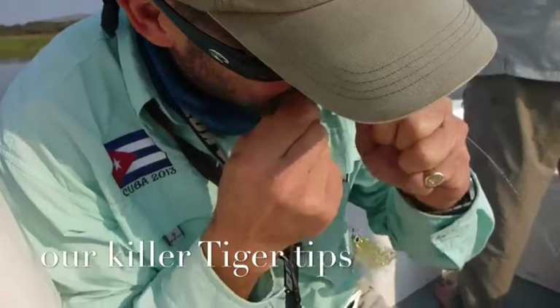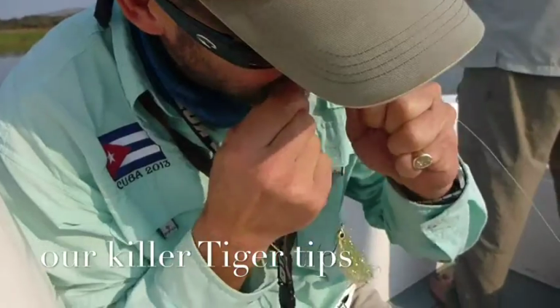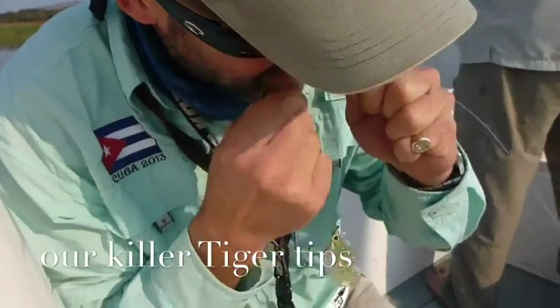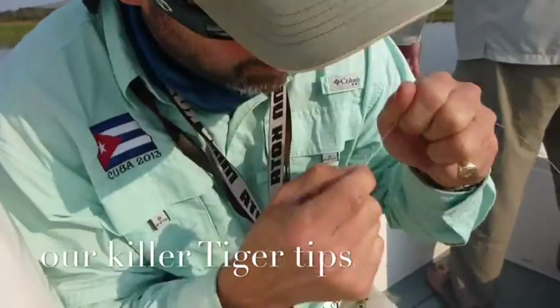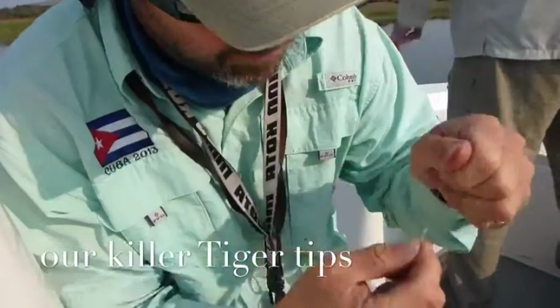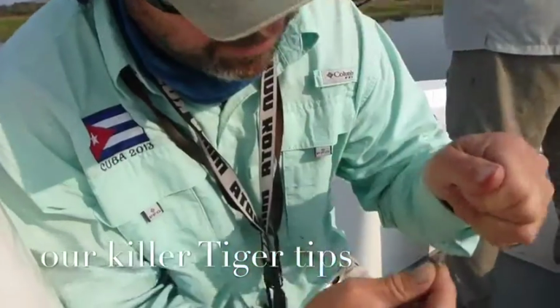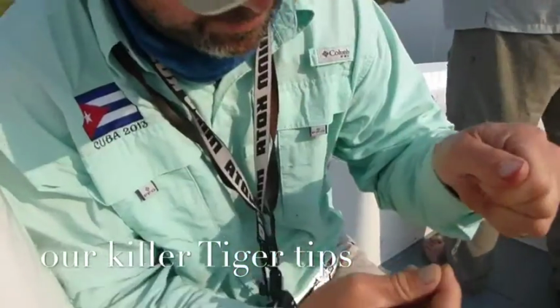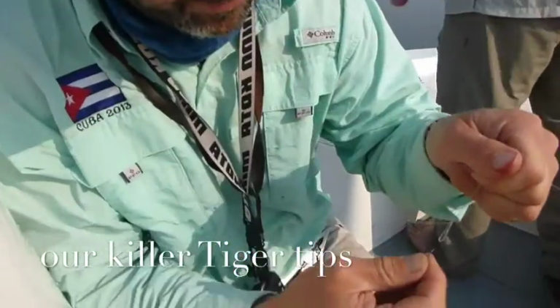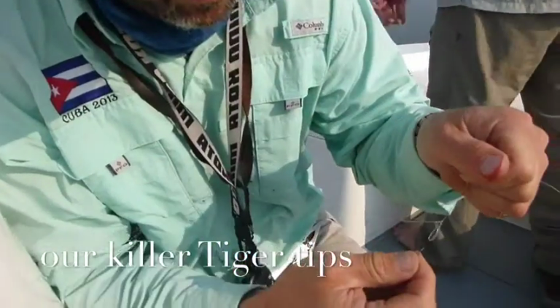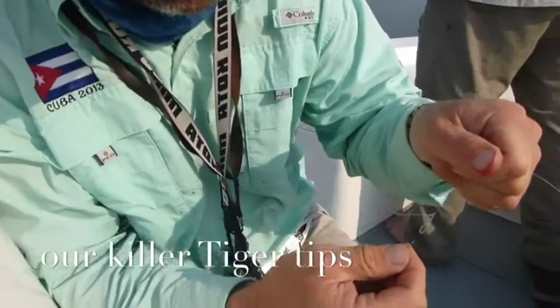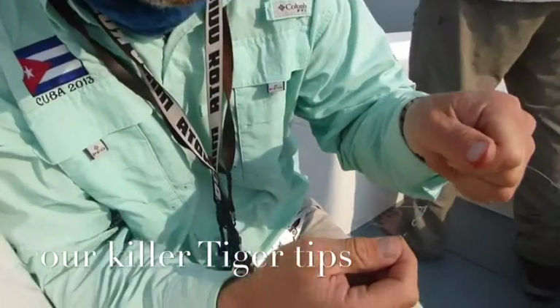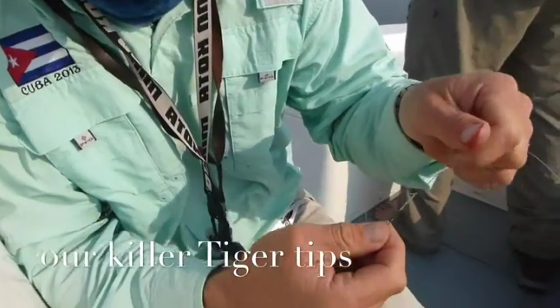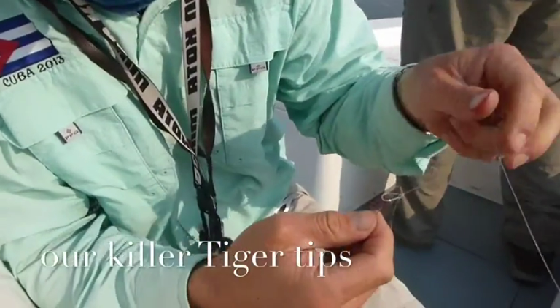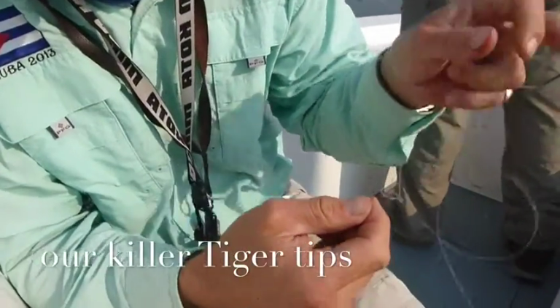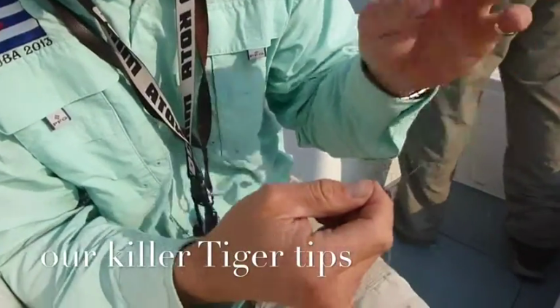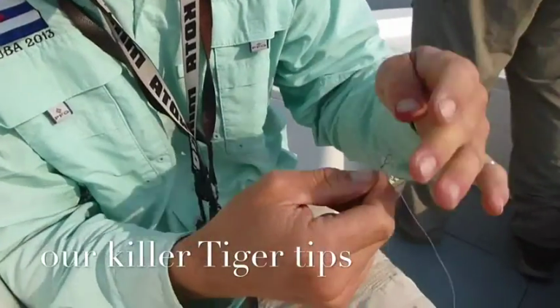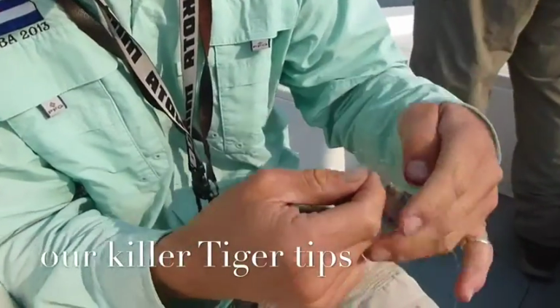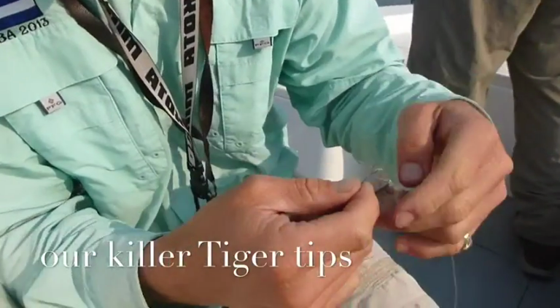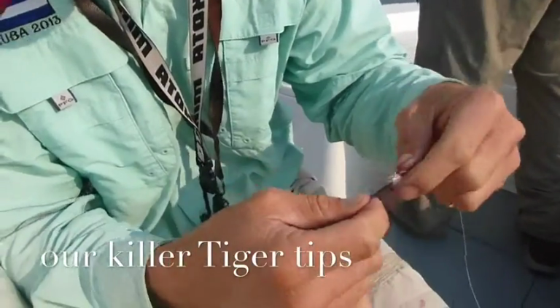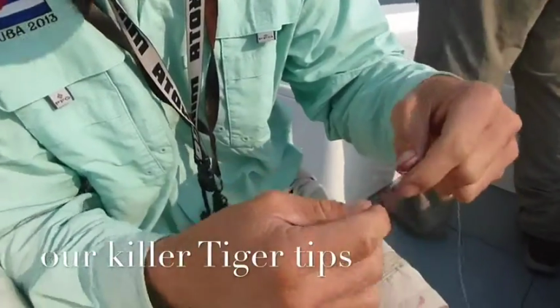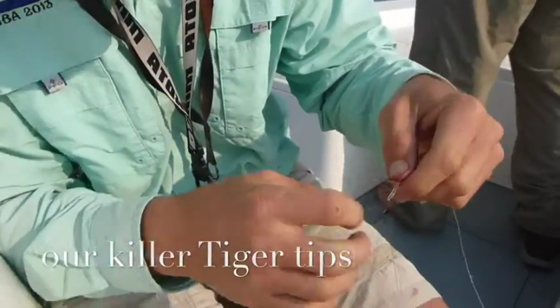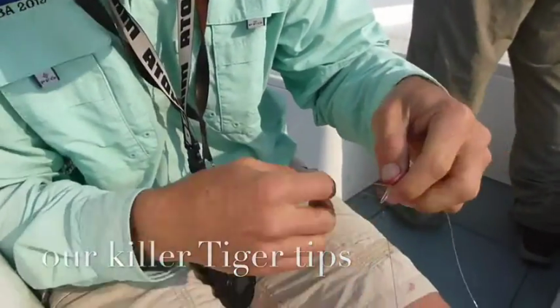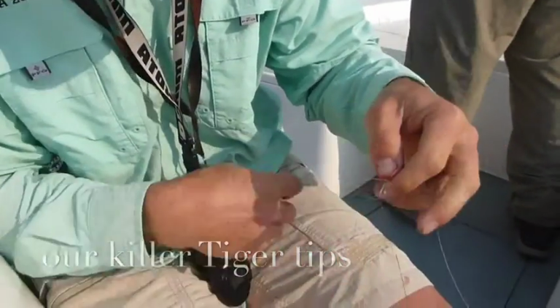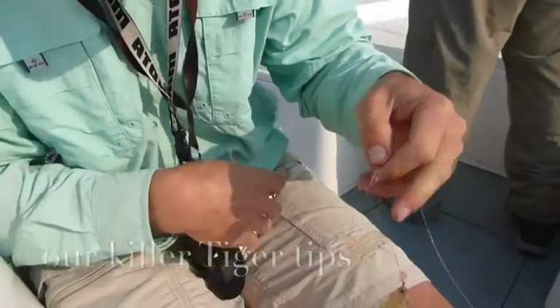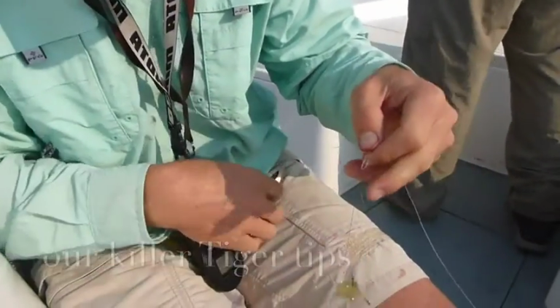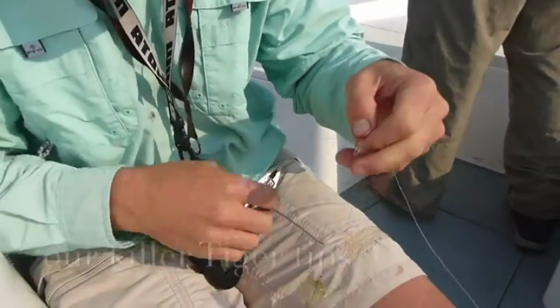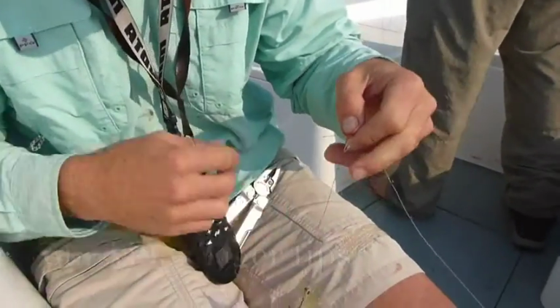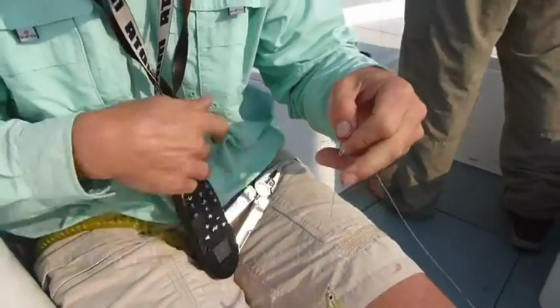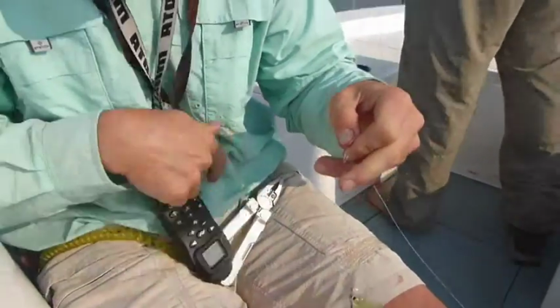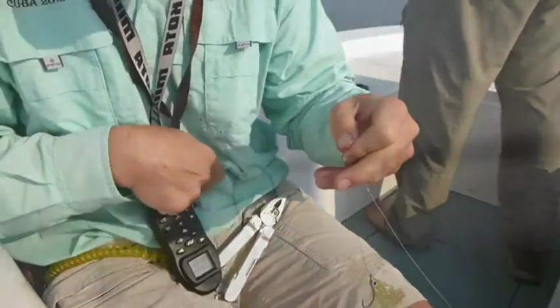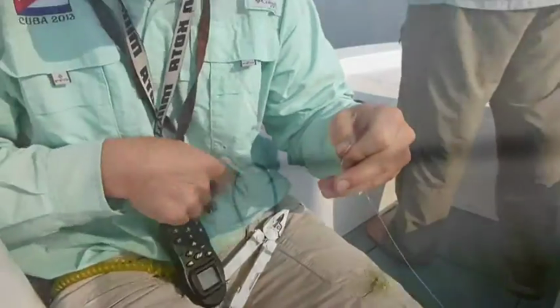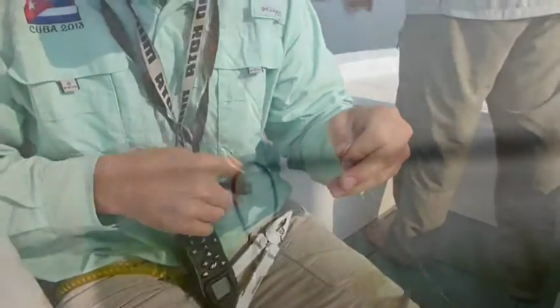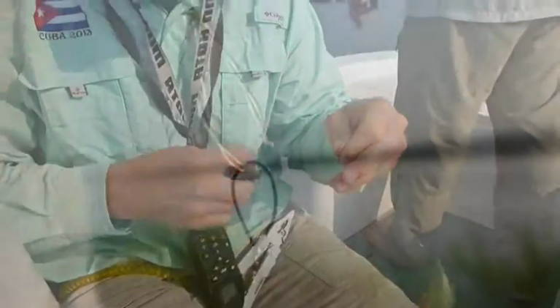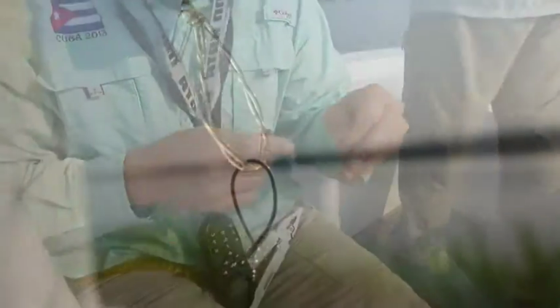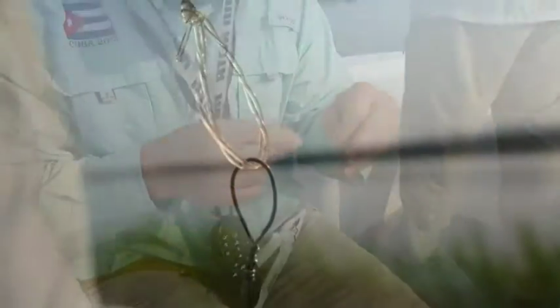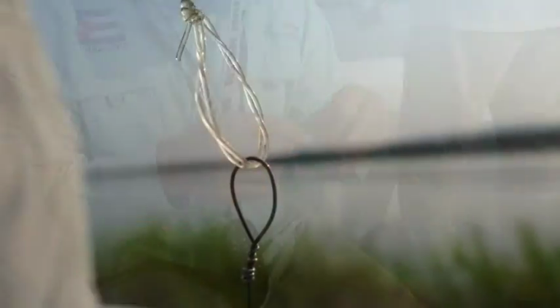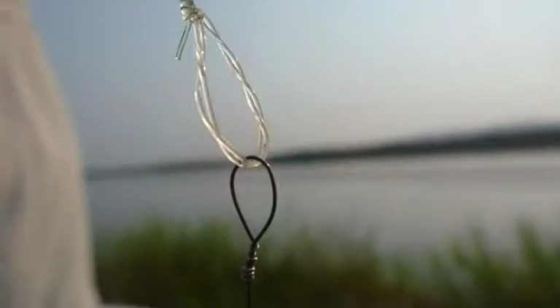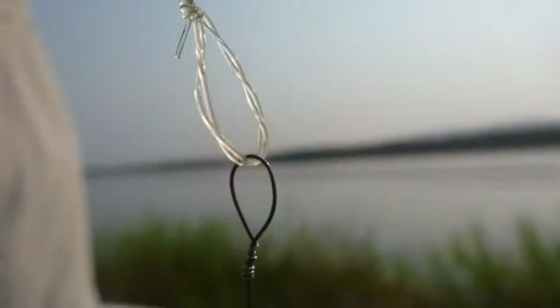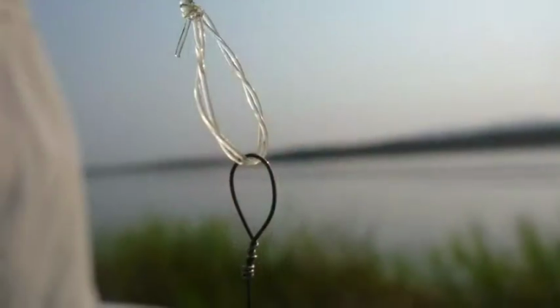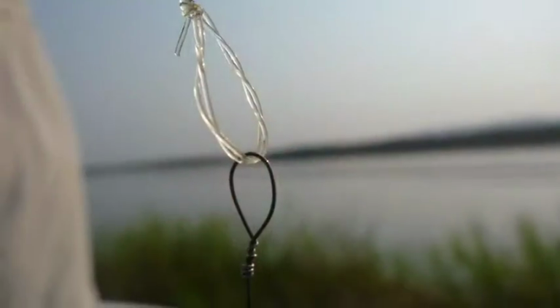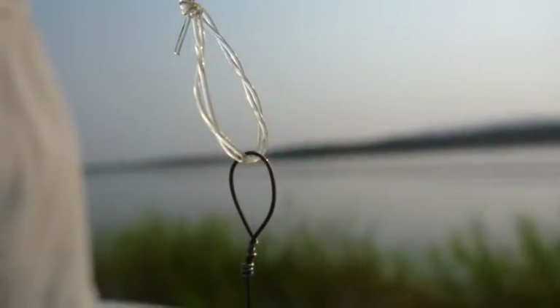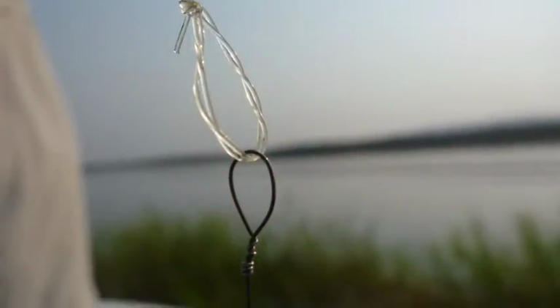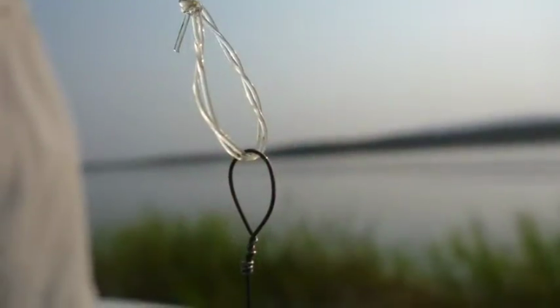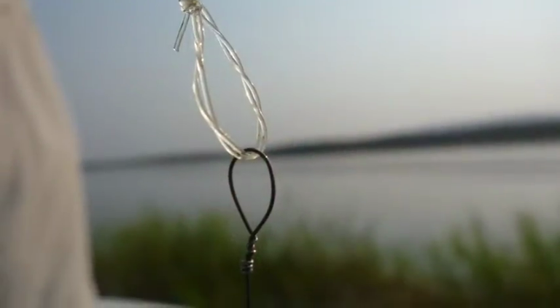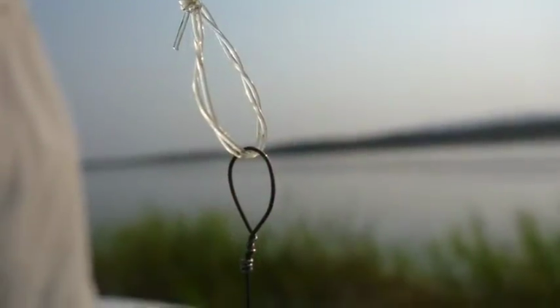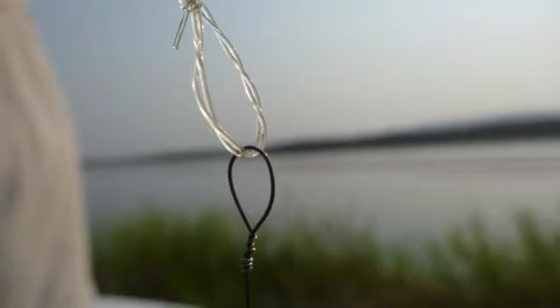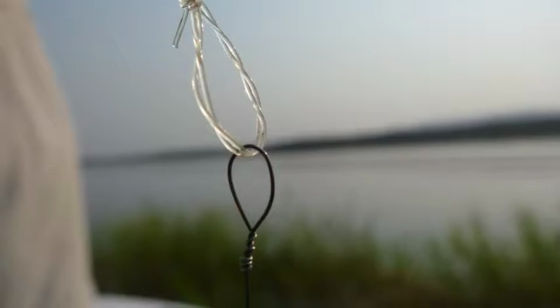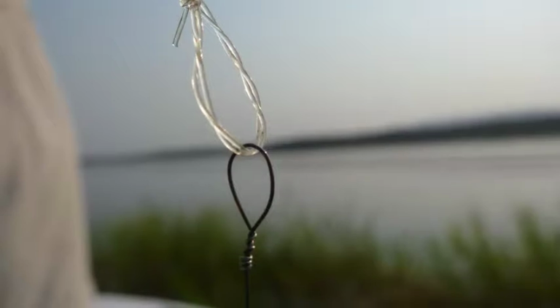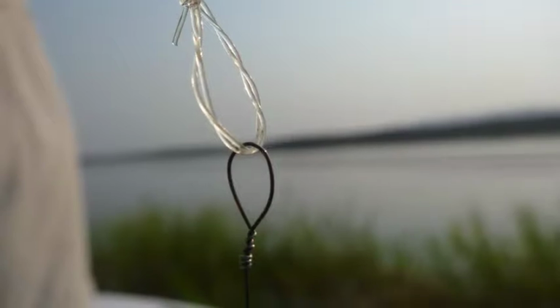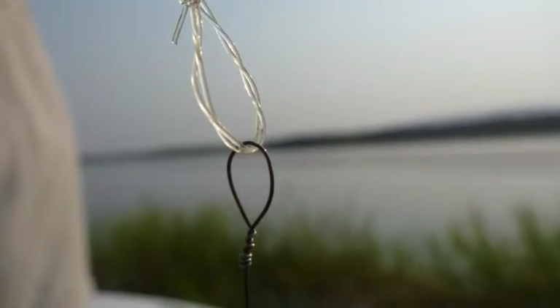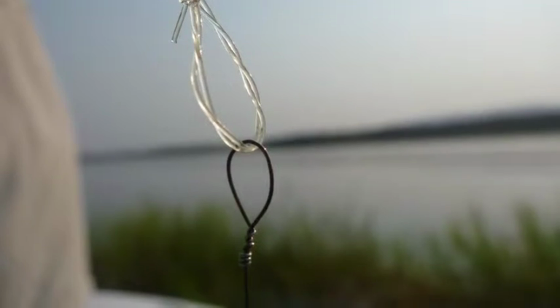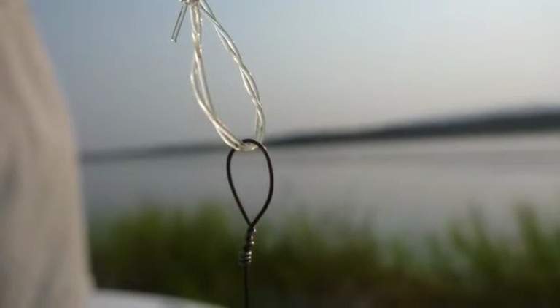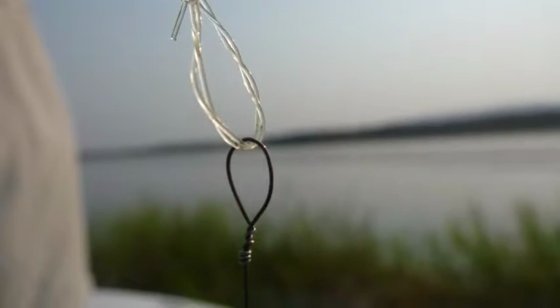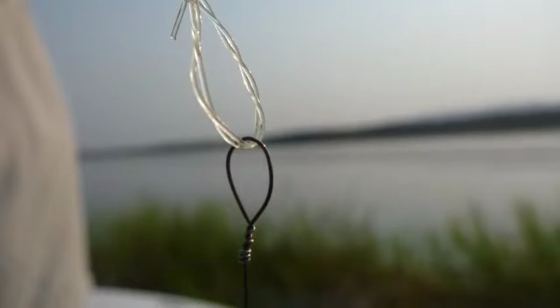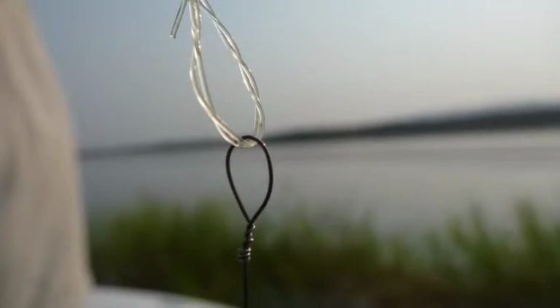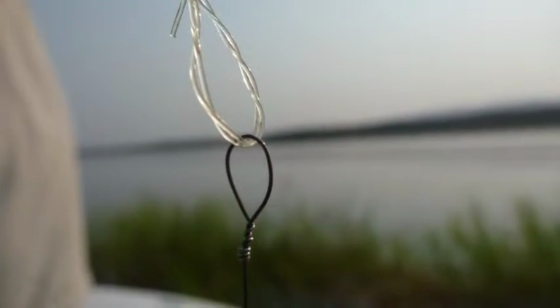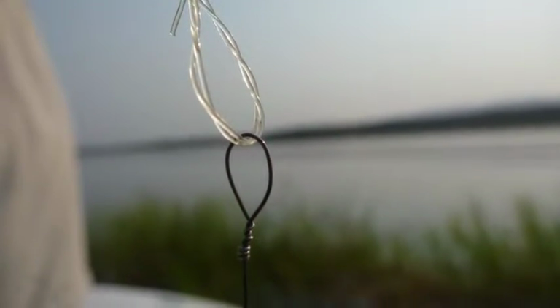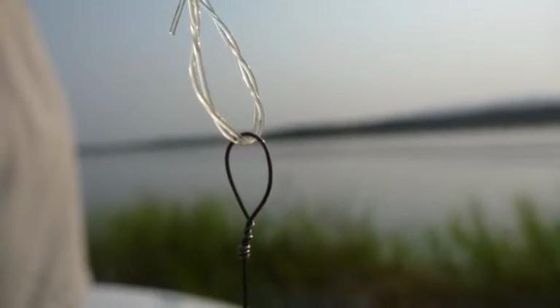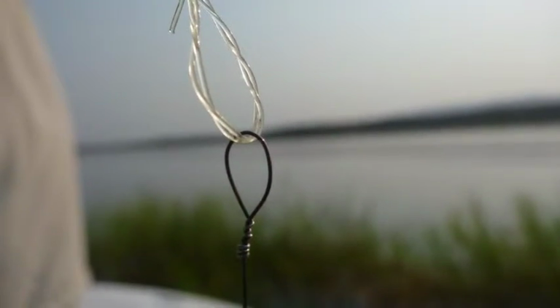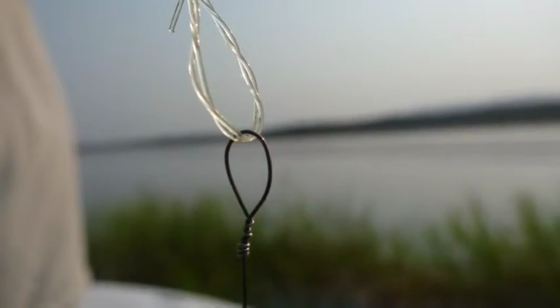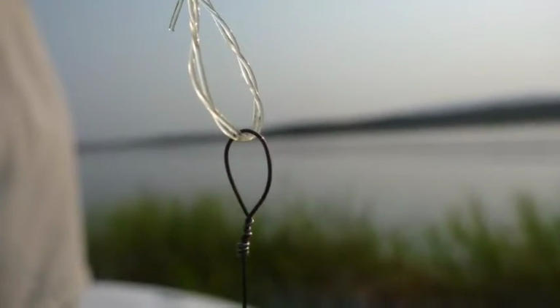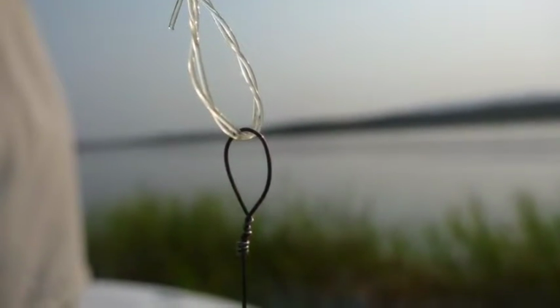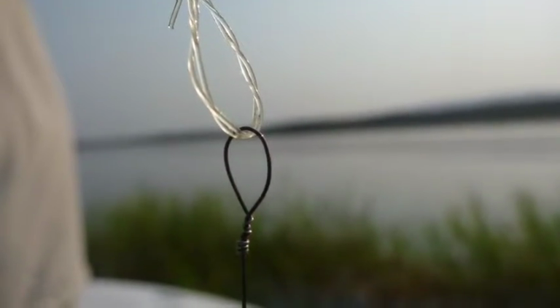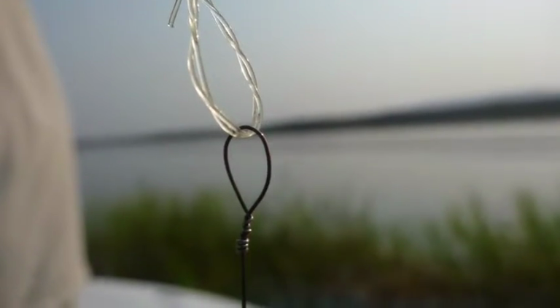Looks complicated but practice it. It's a bulletproof knot — you'll see the wire breaking before the line.